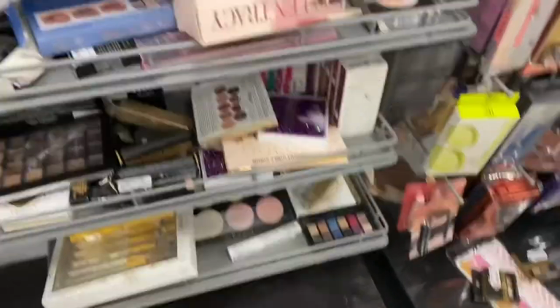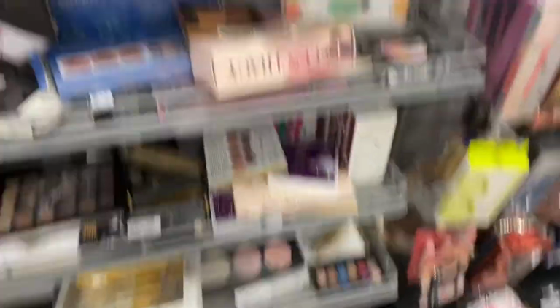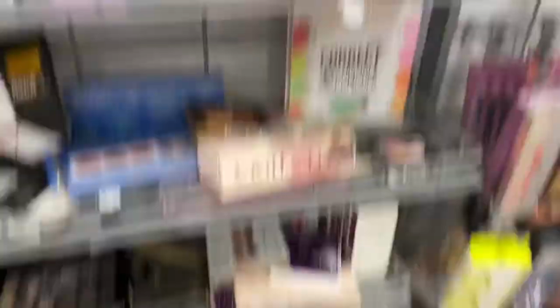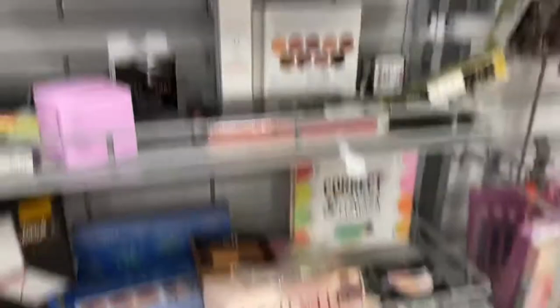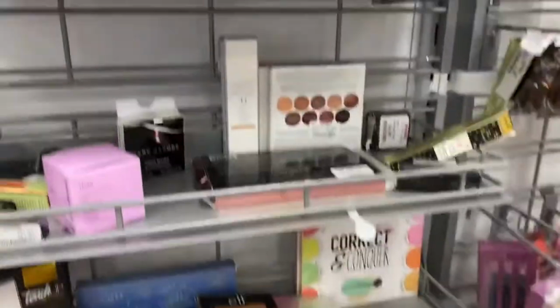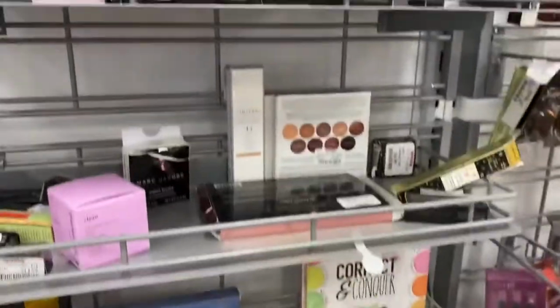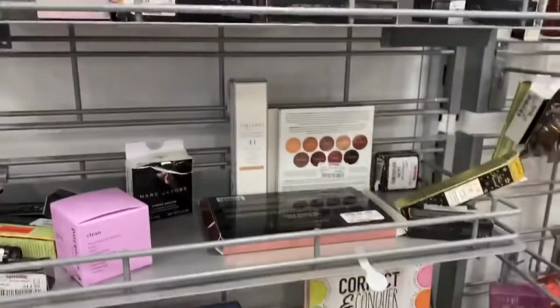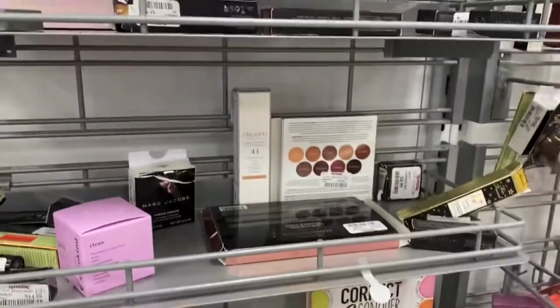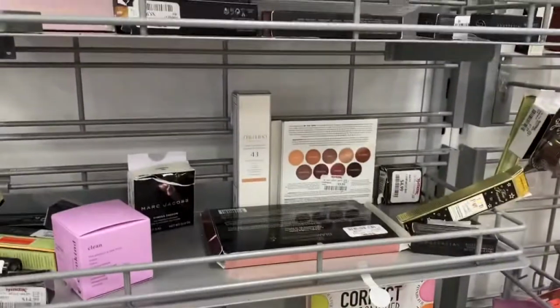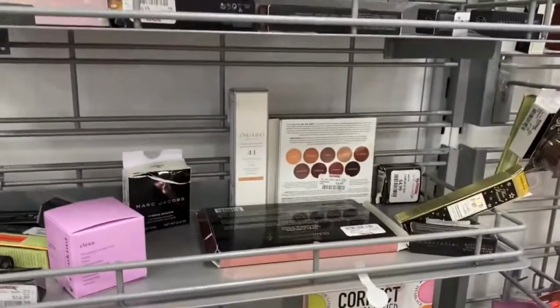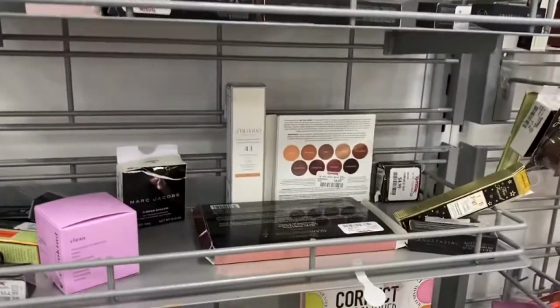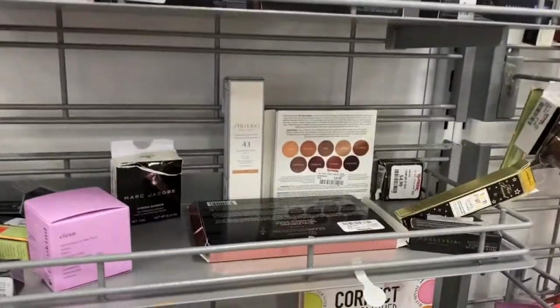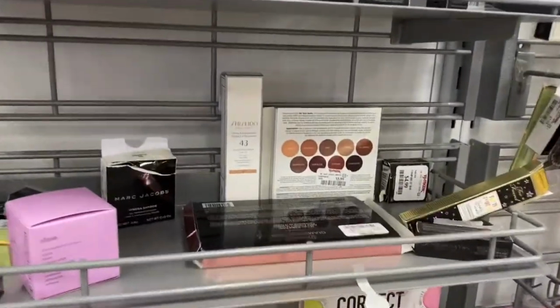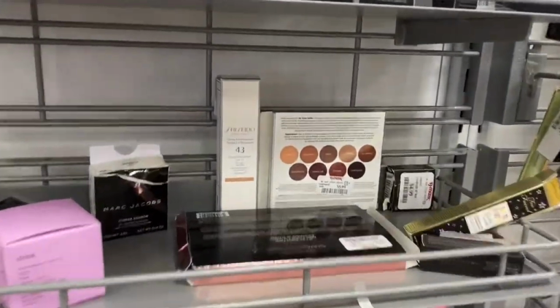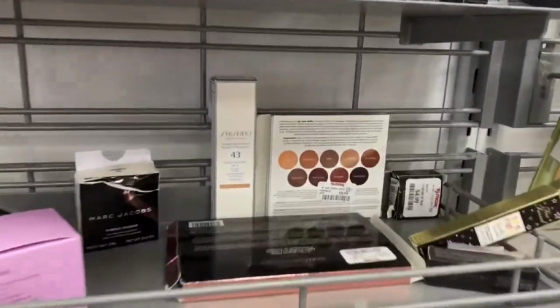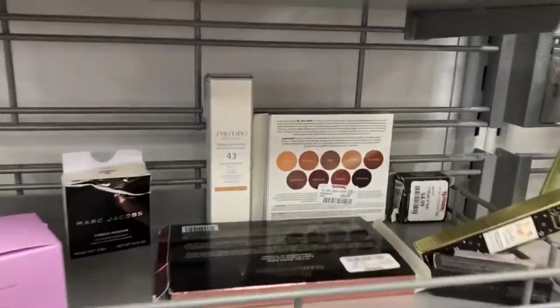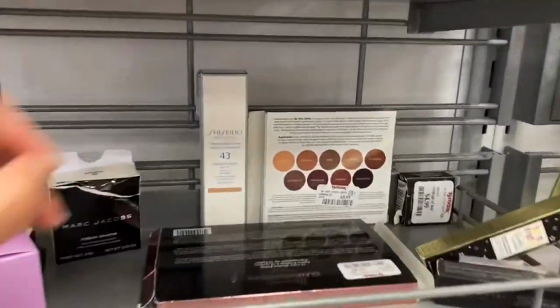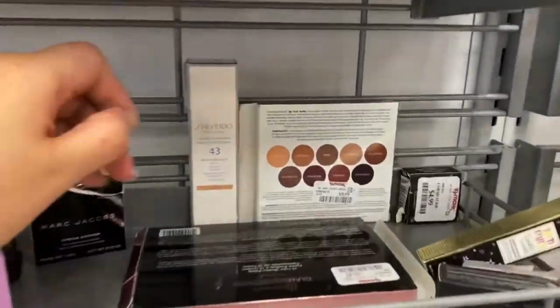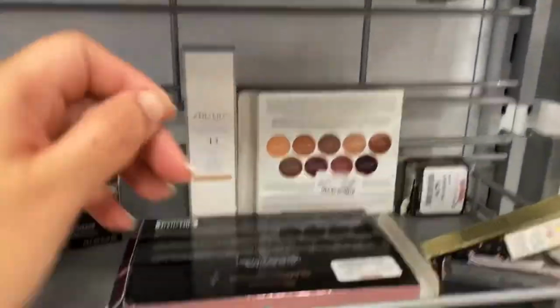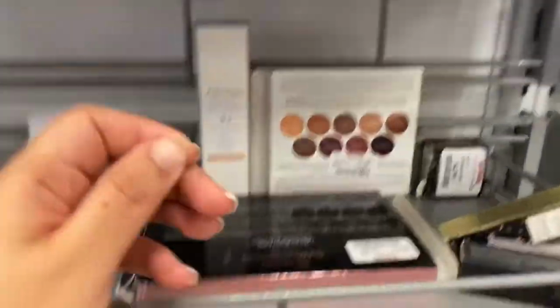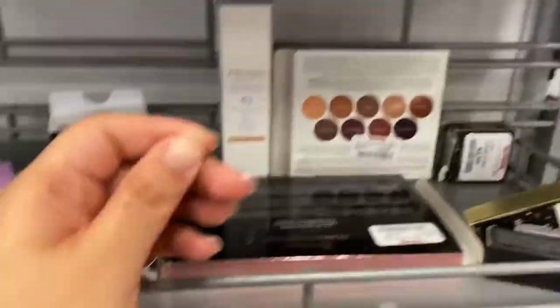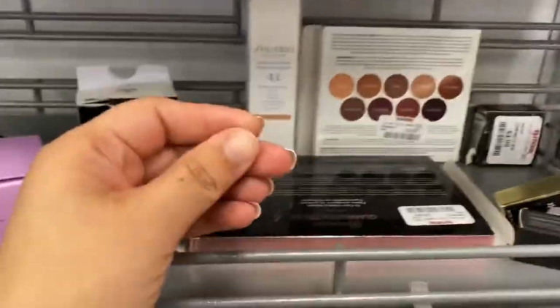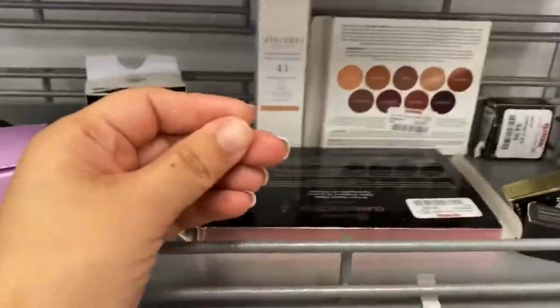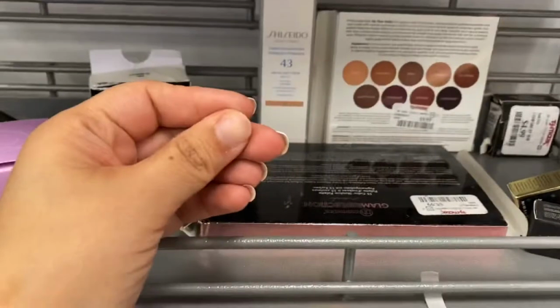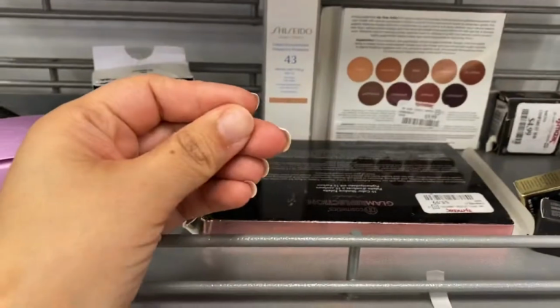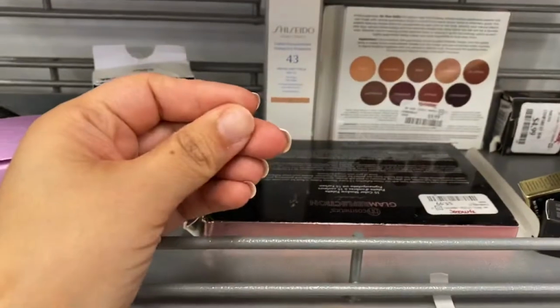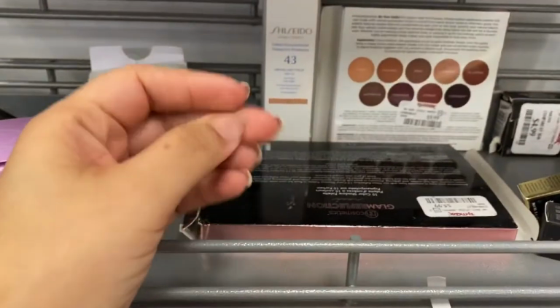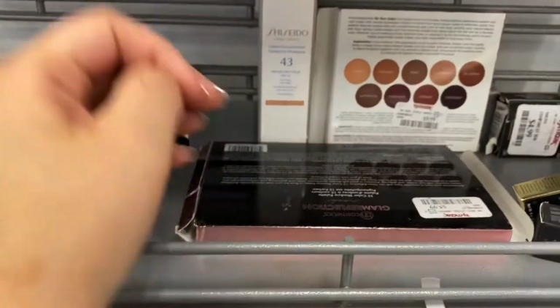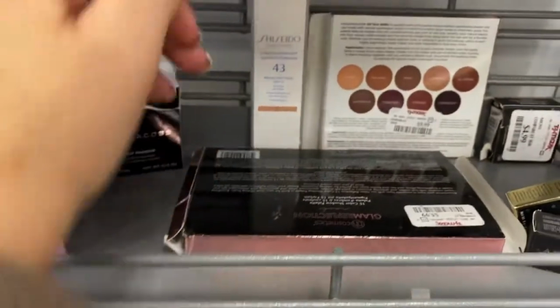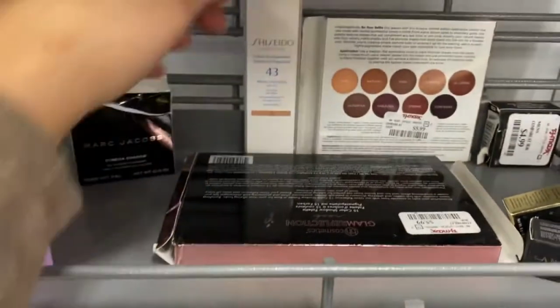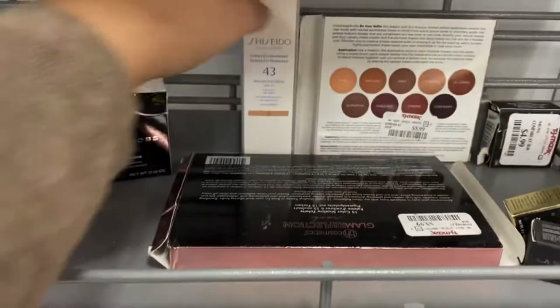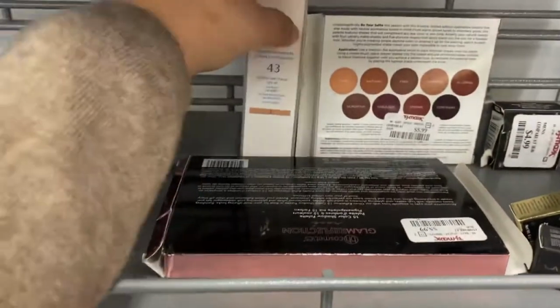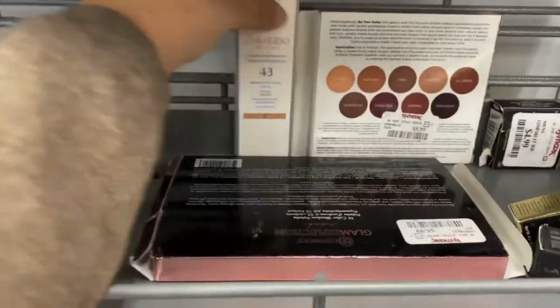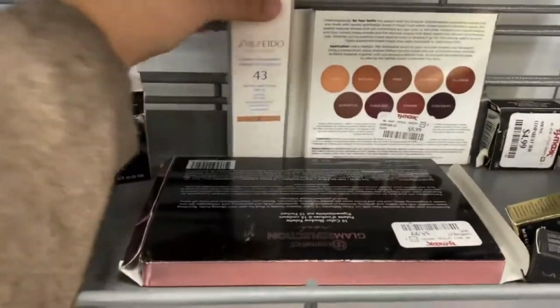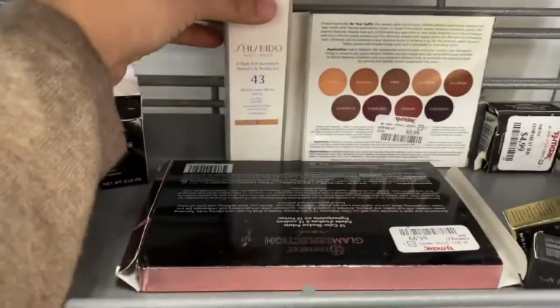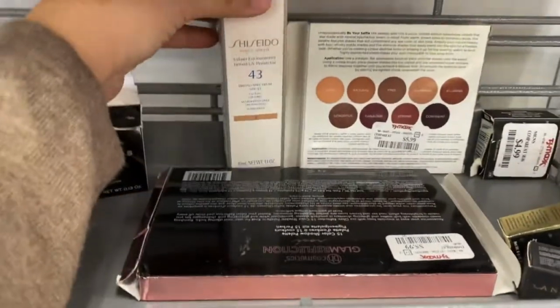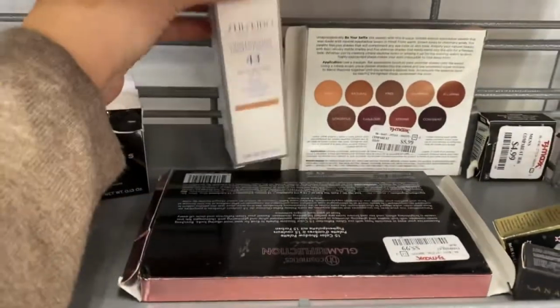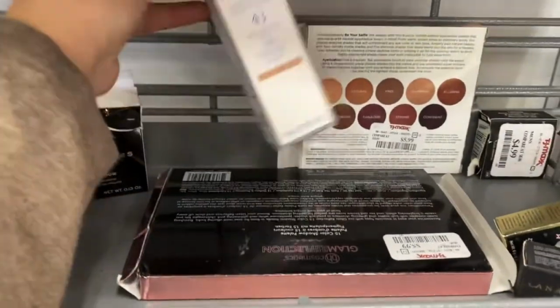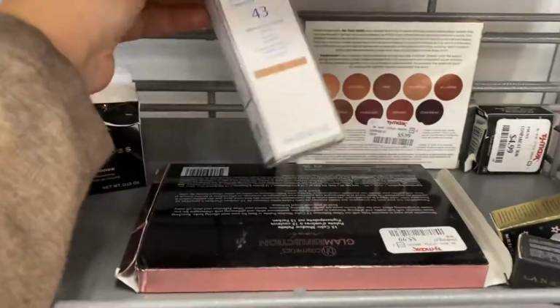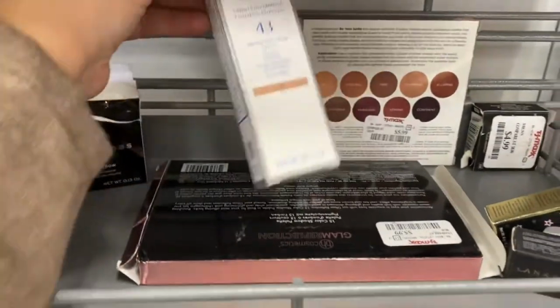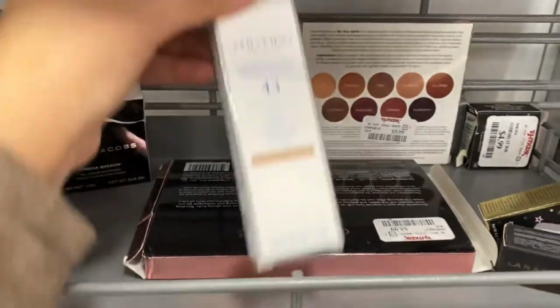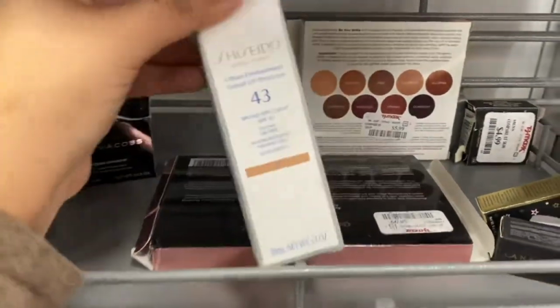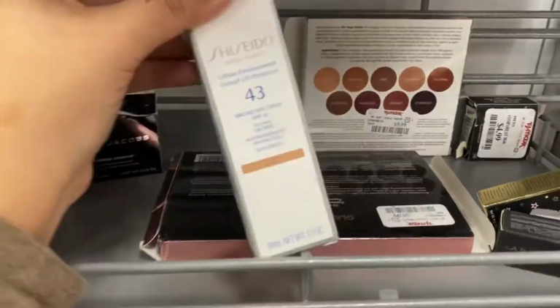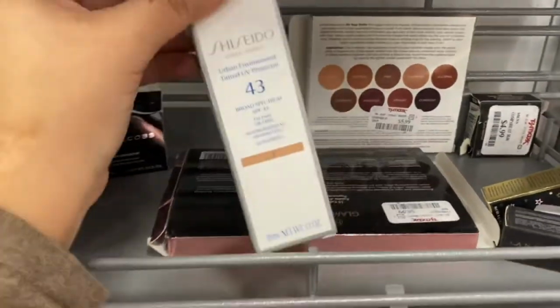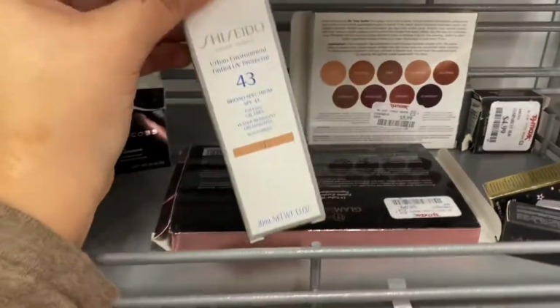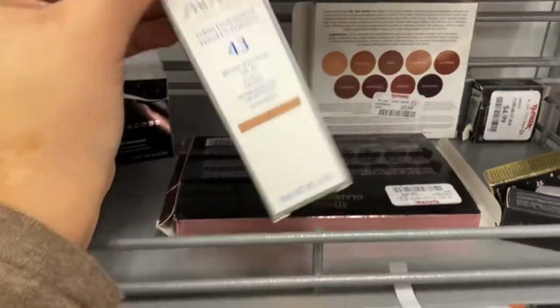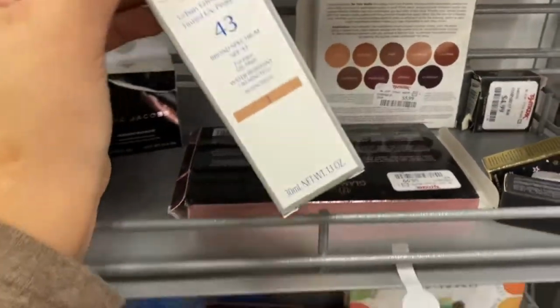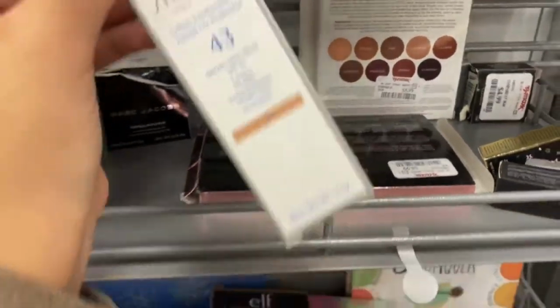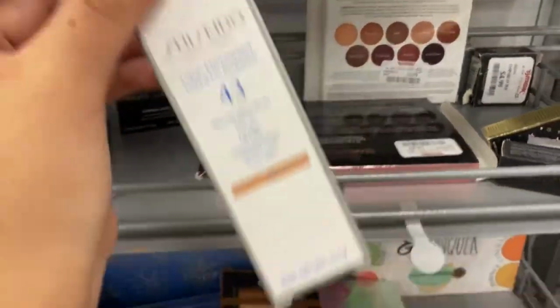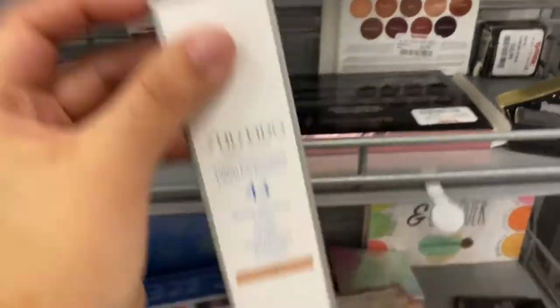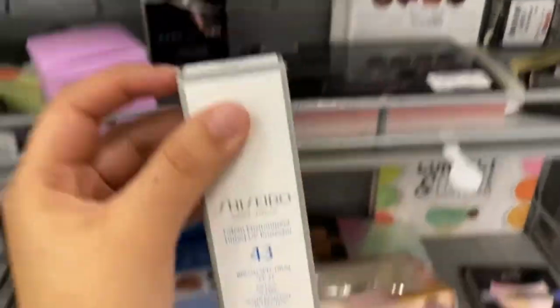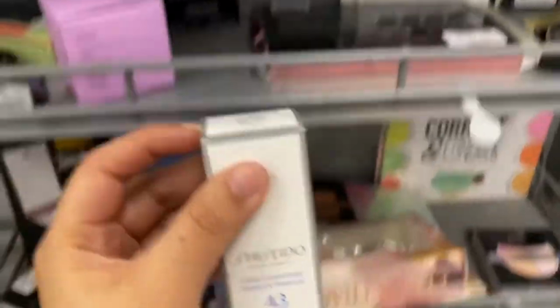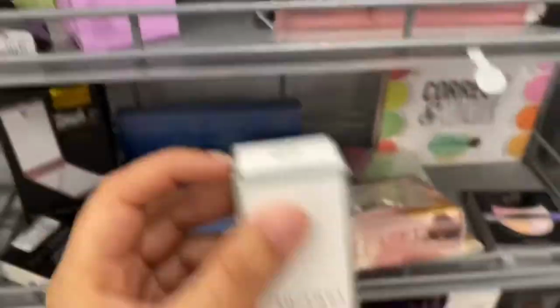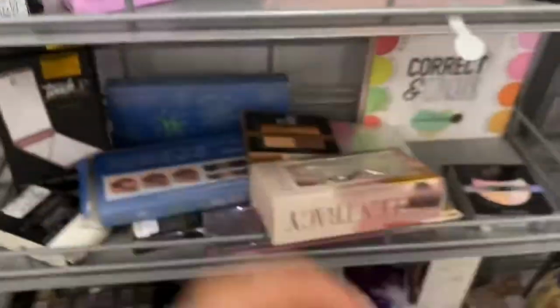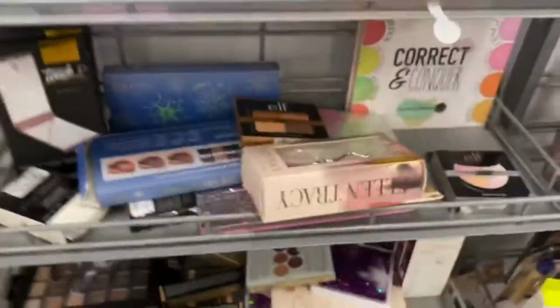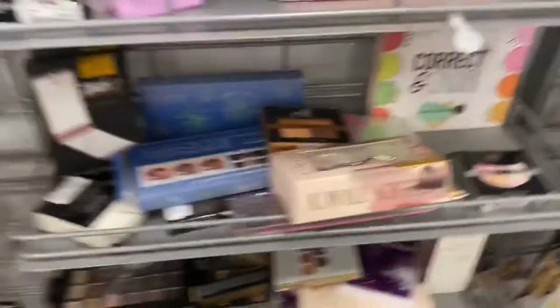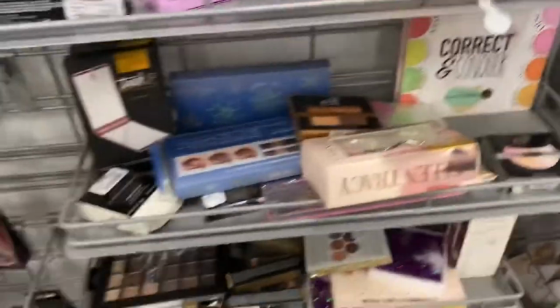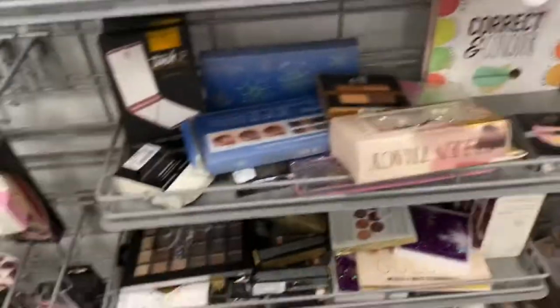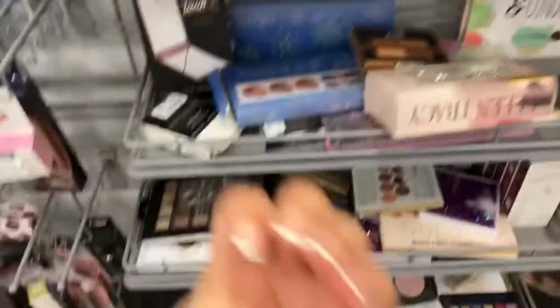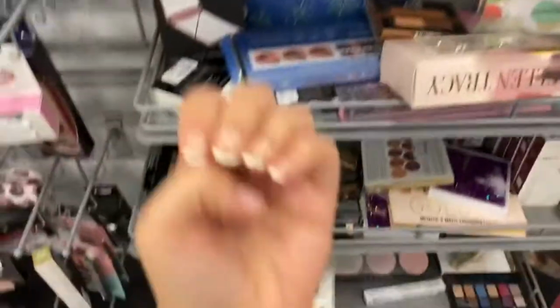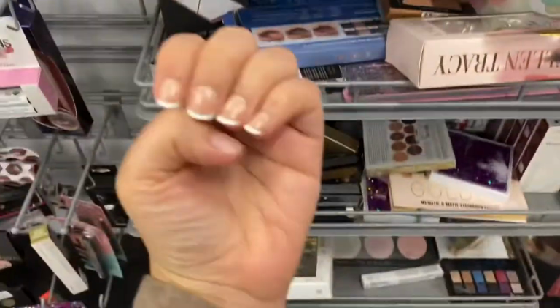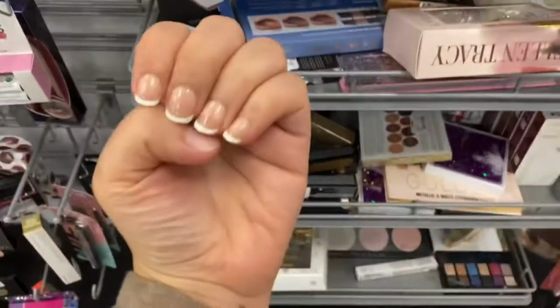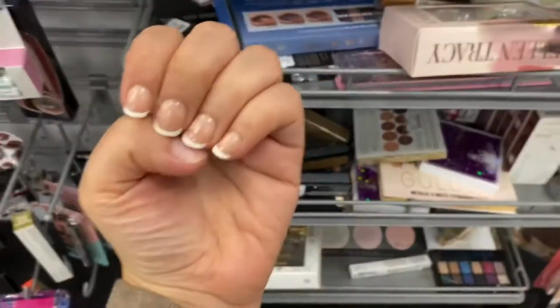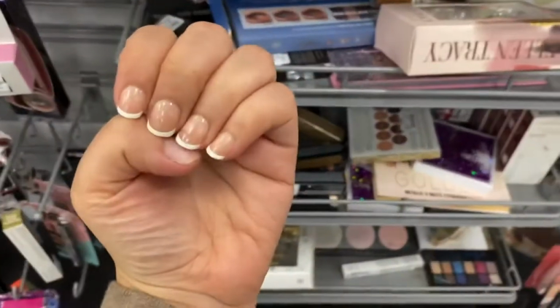And then we have Shiseido back here. My nail popped off when I was trying to open that. Whatever.